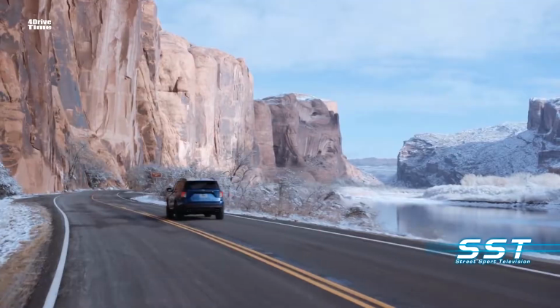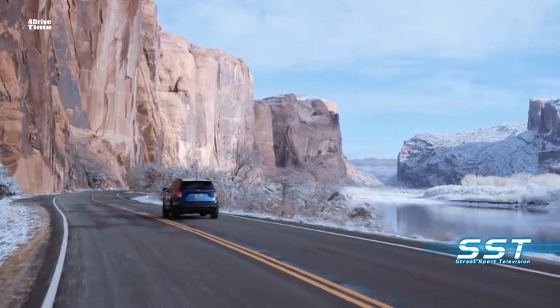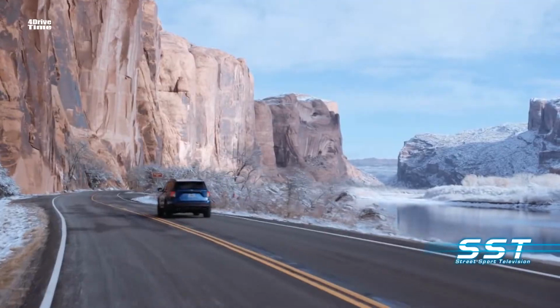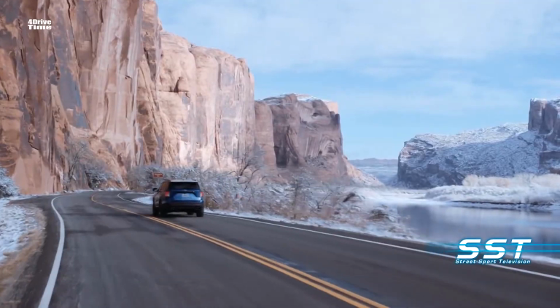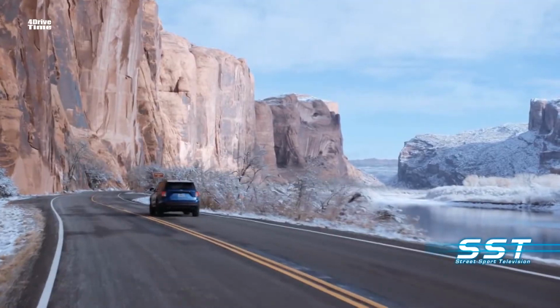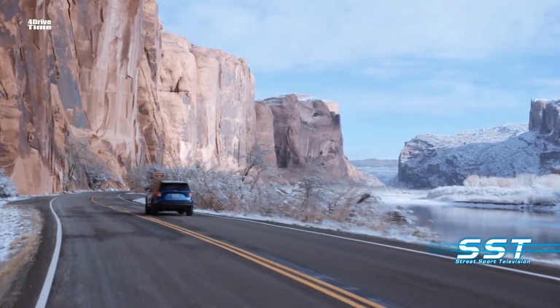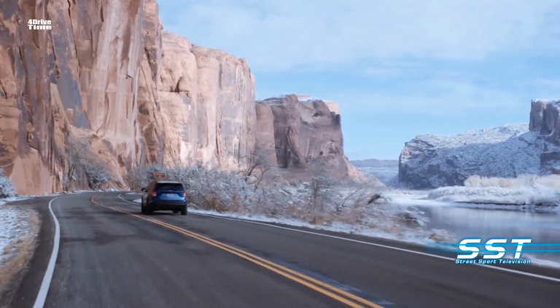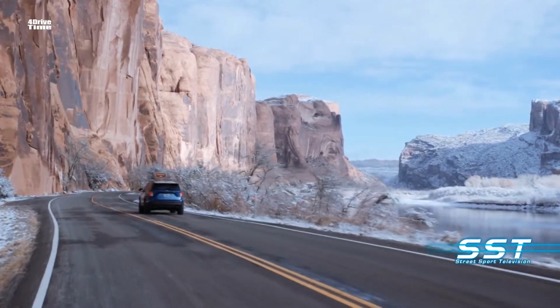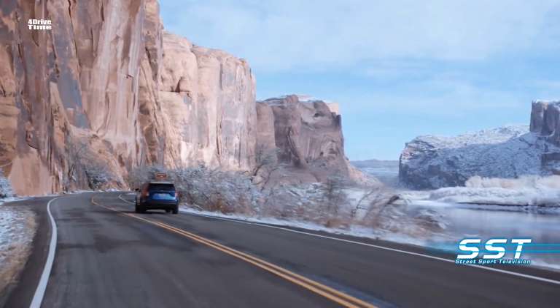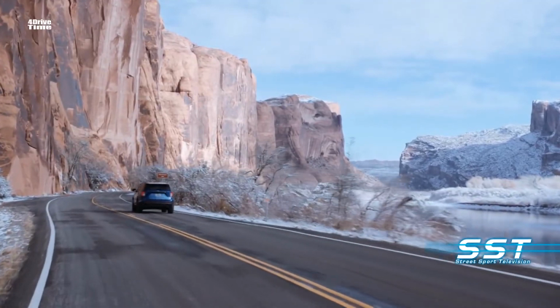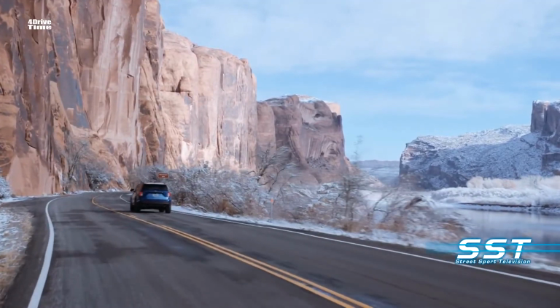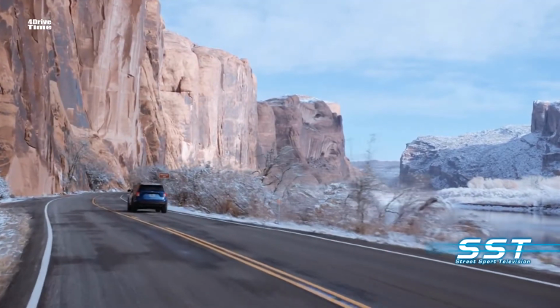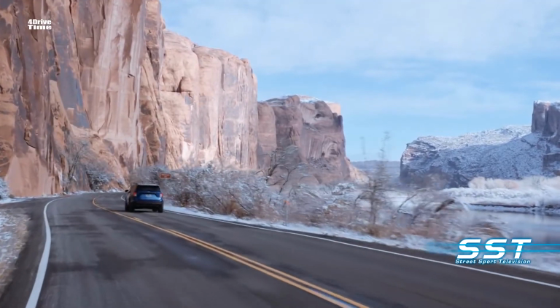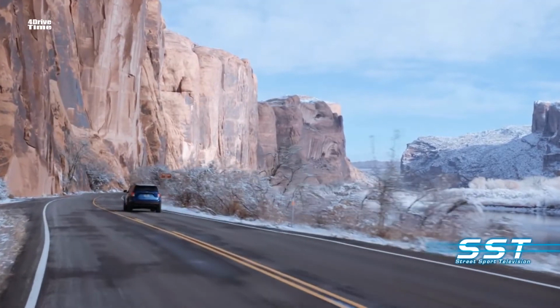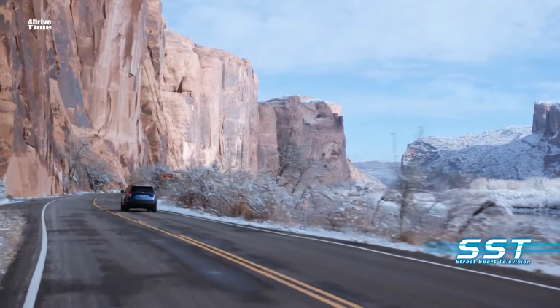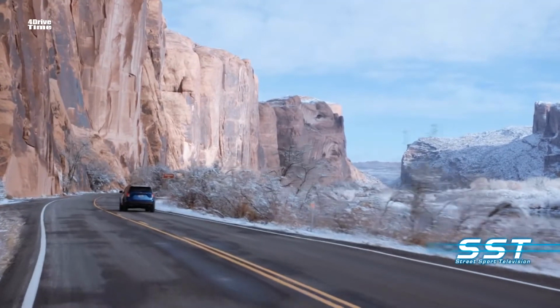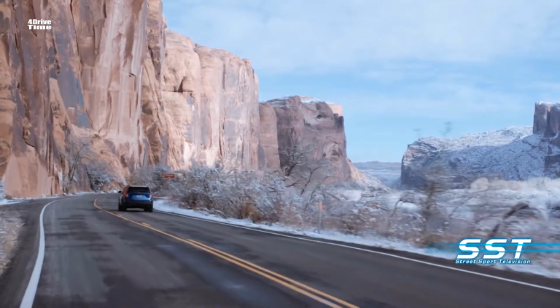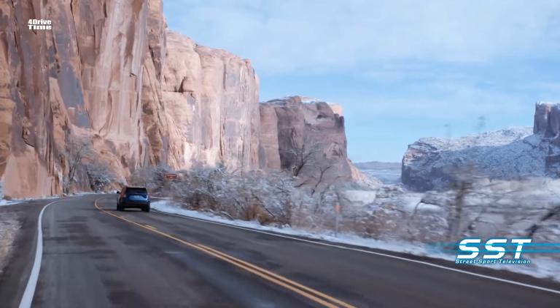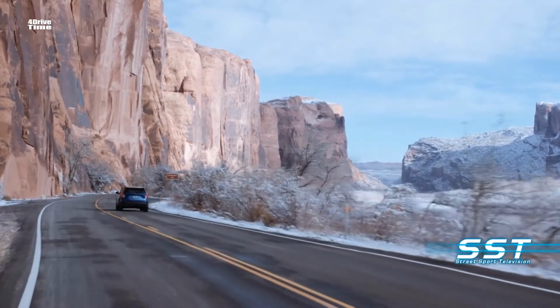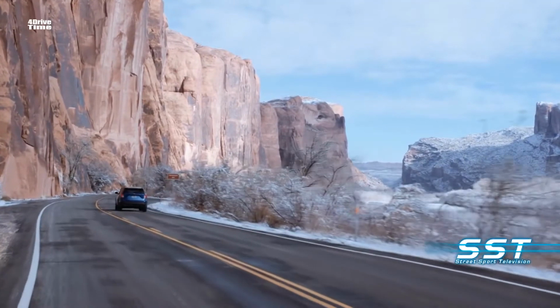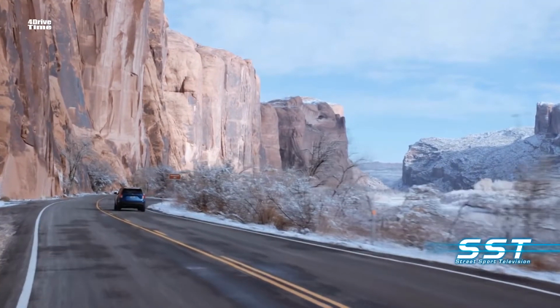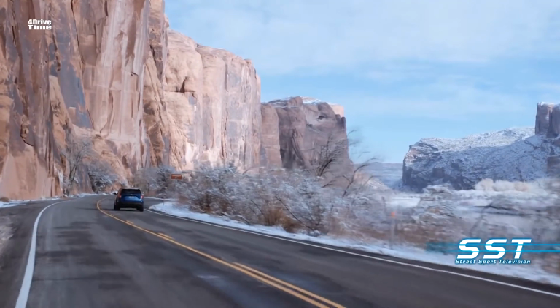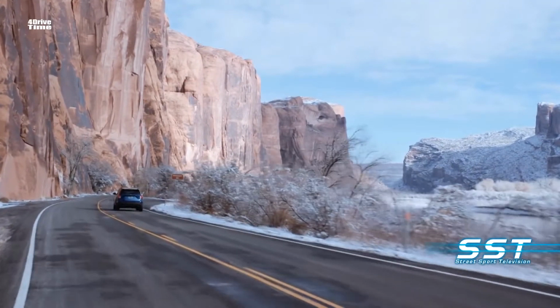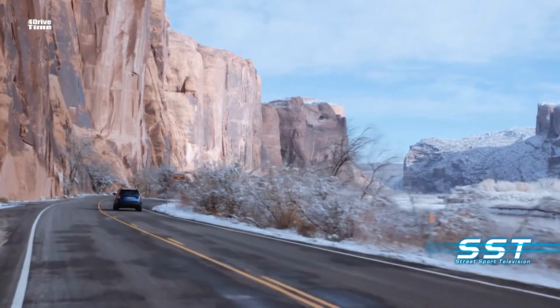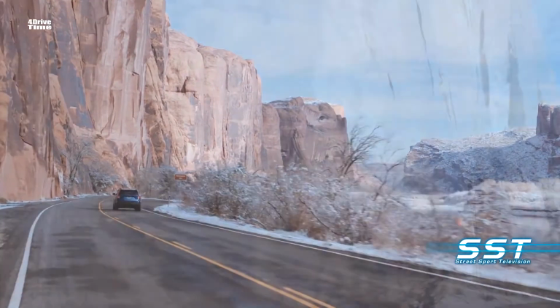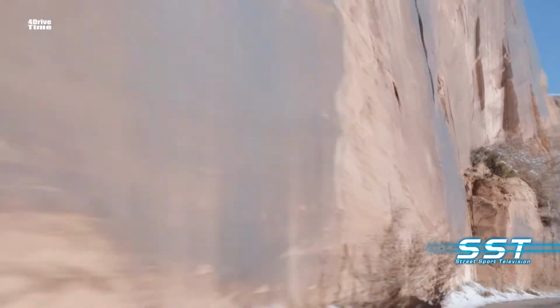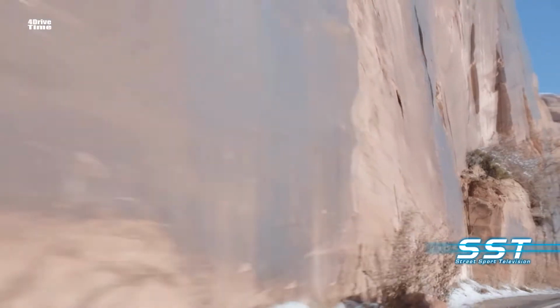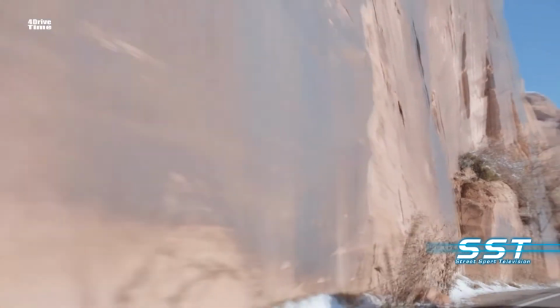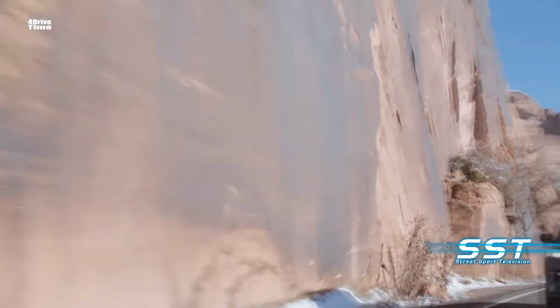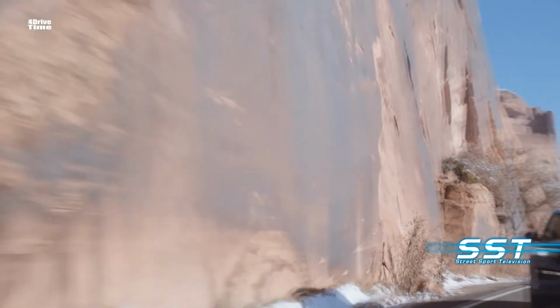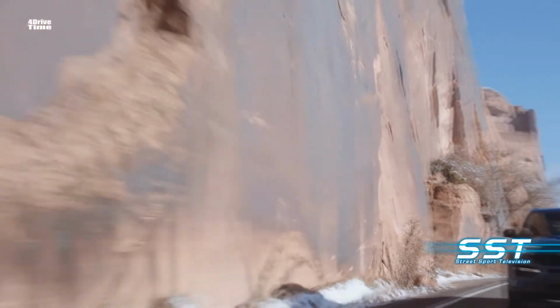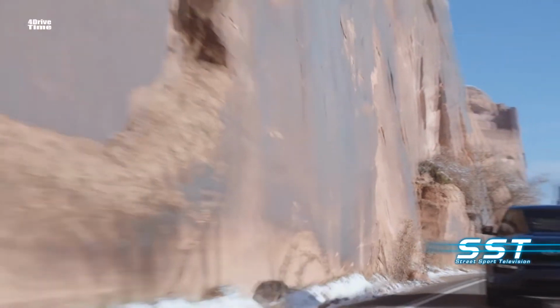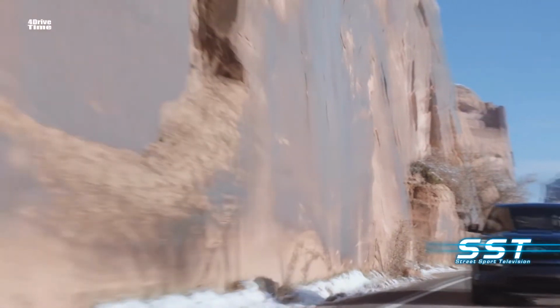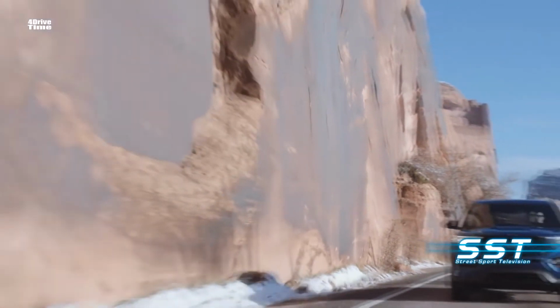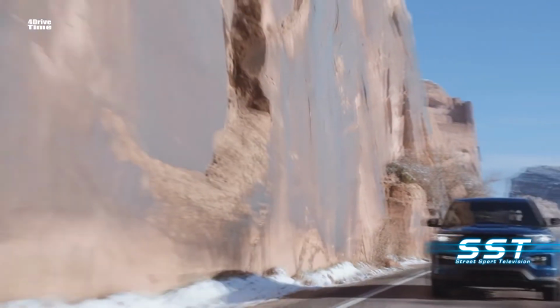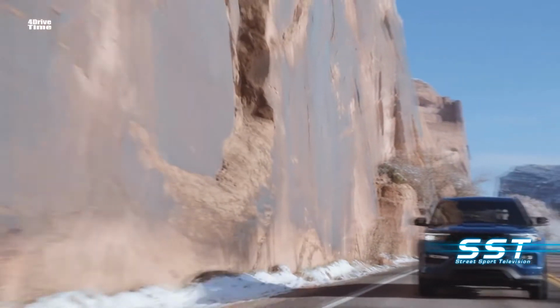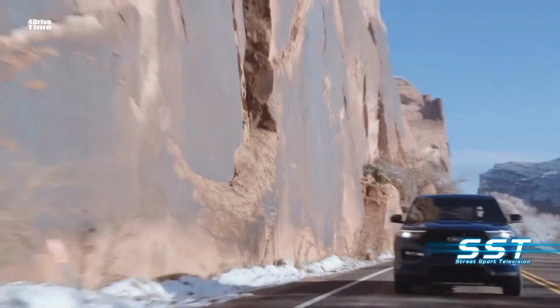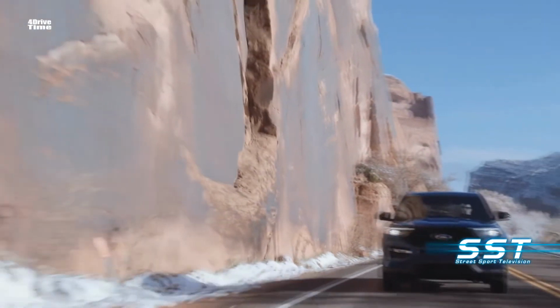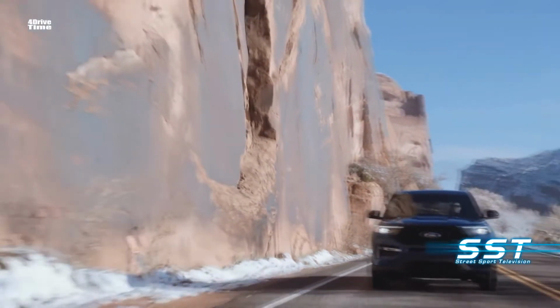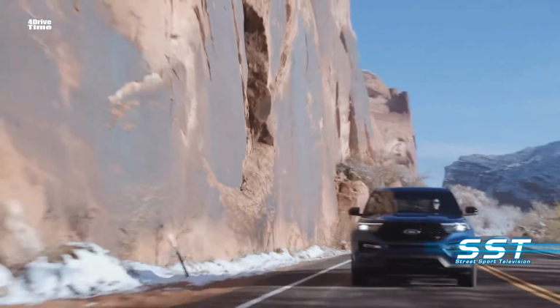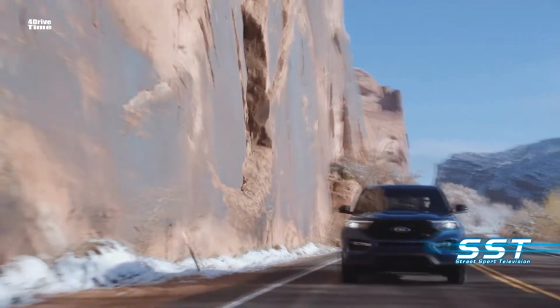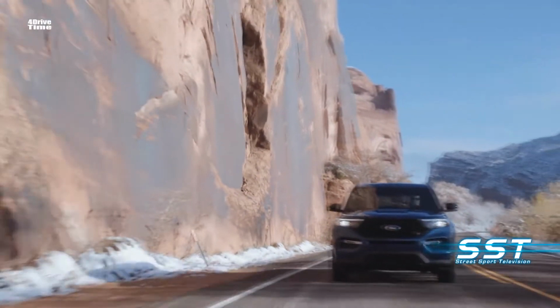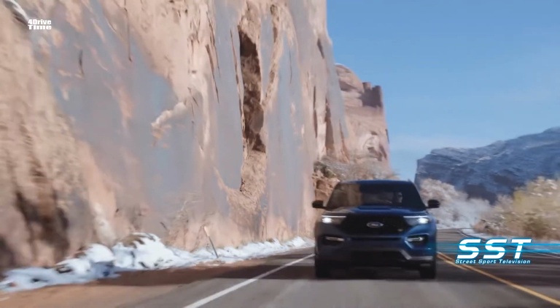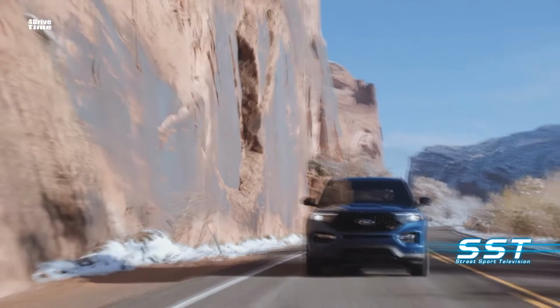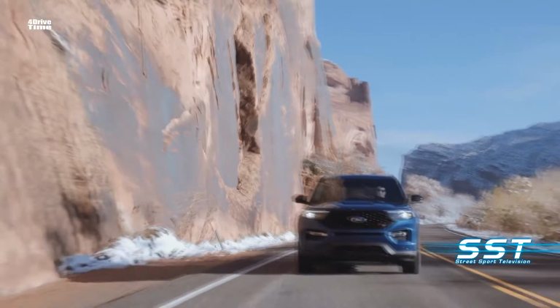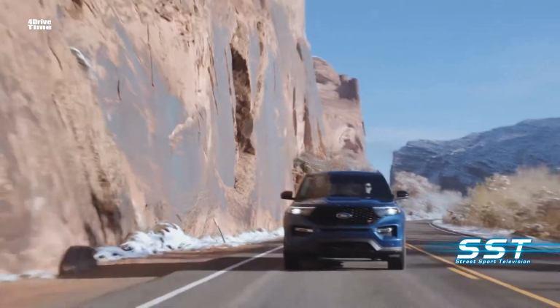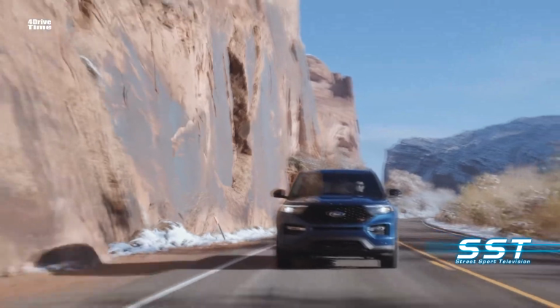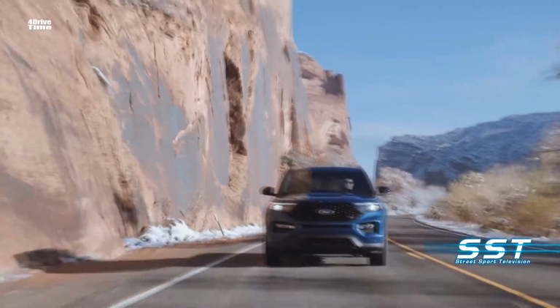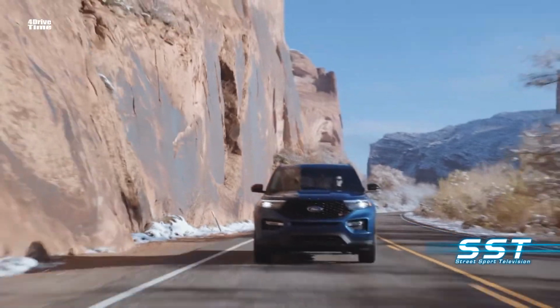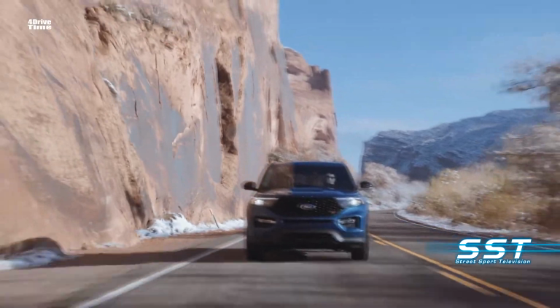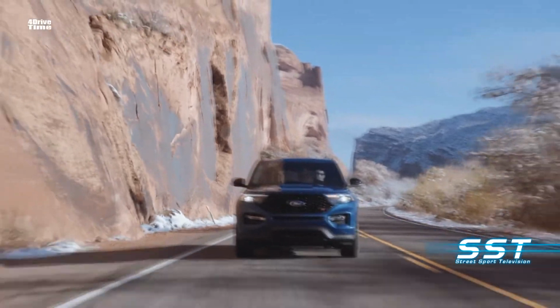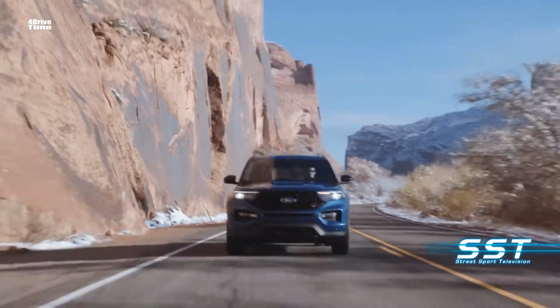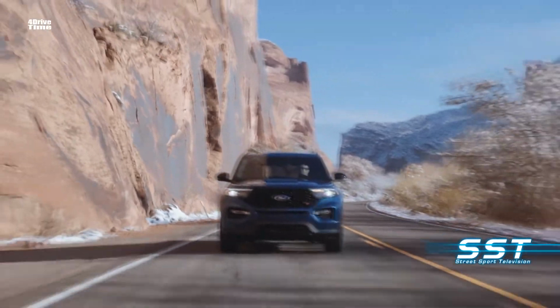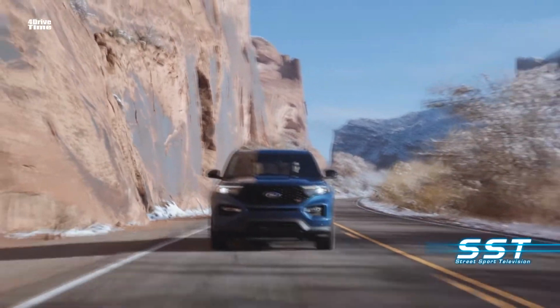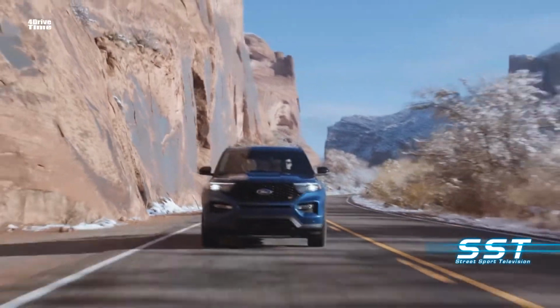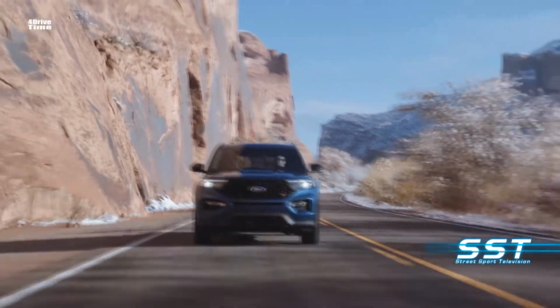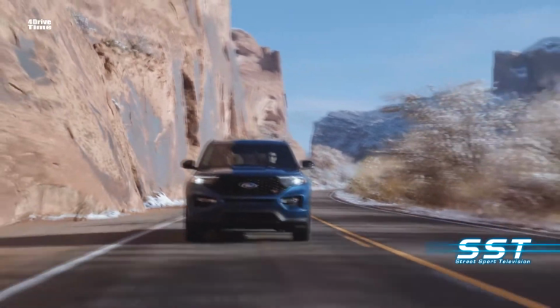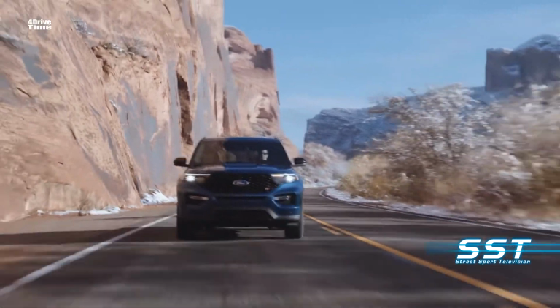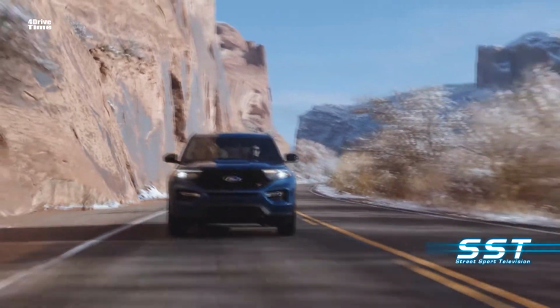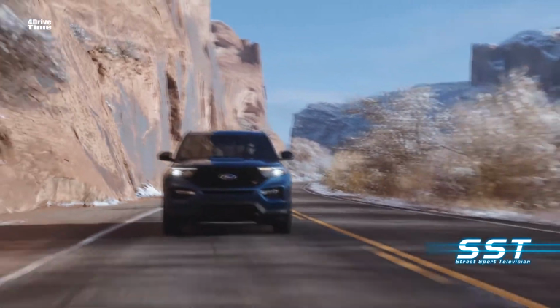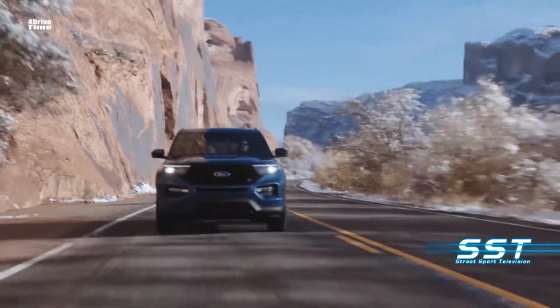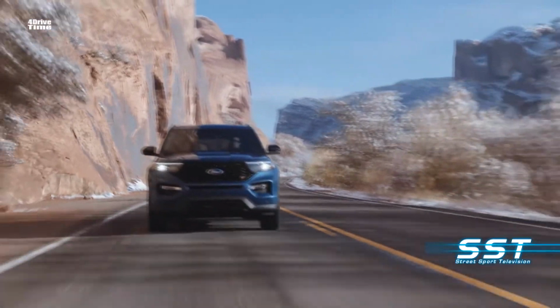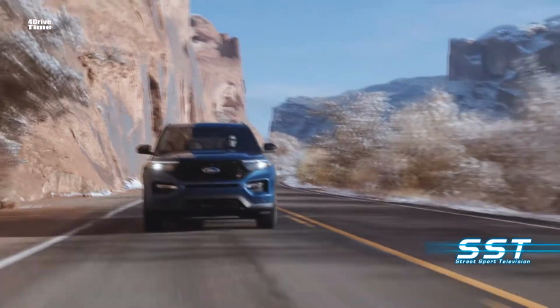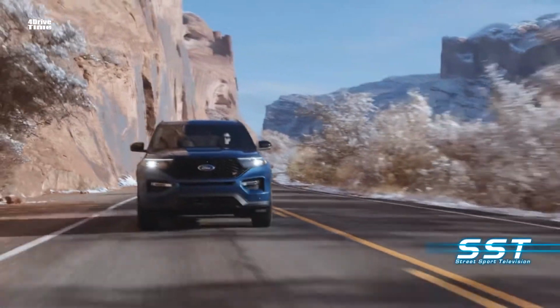The new Ford Explorer goes on sale at dealerships this summer. Rick Walker, SST Car Show News.